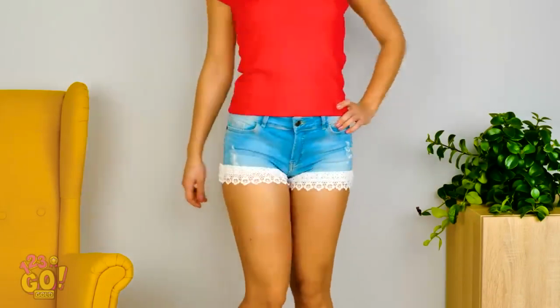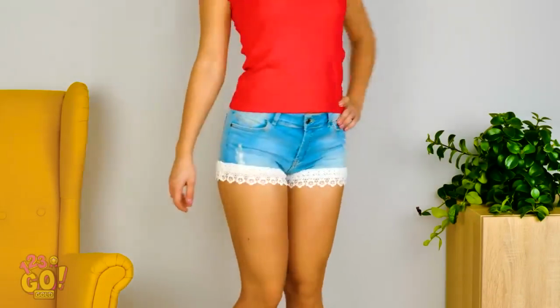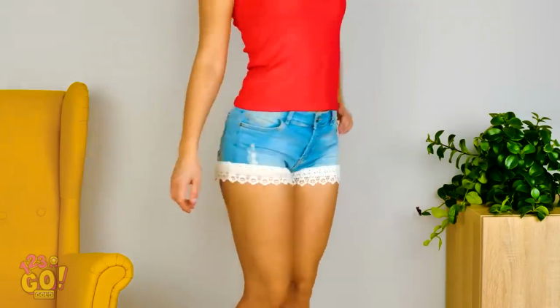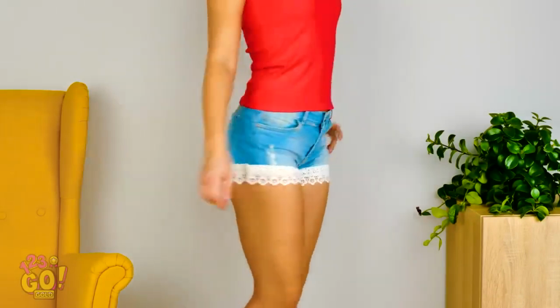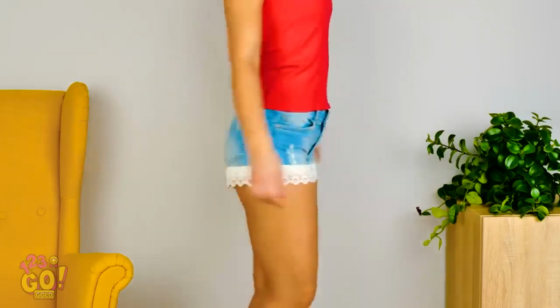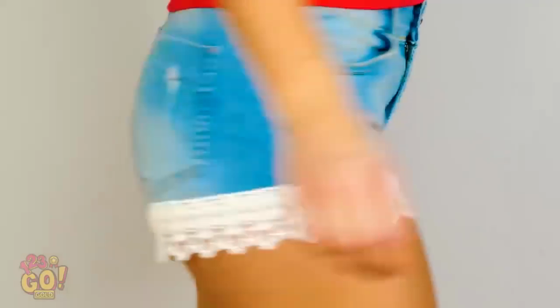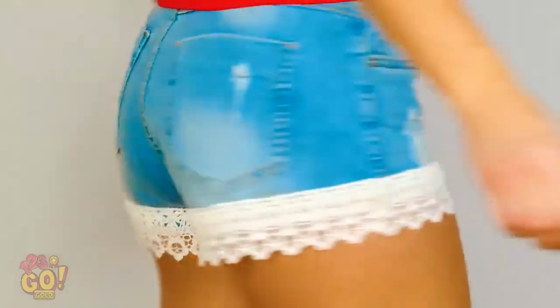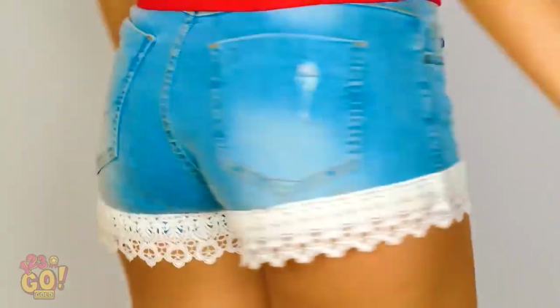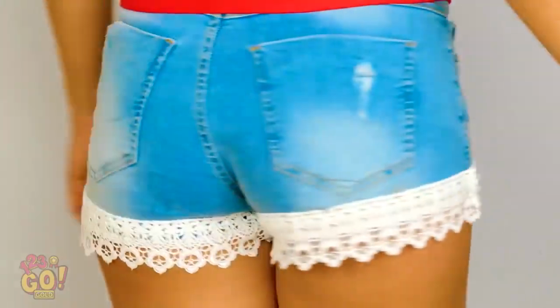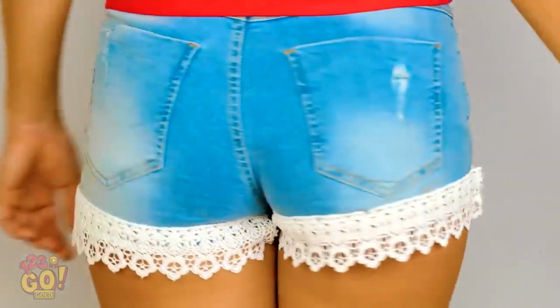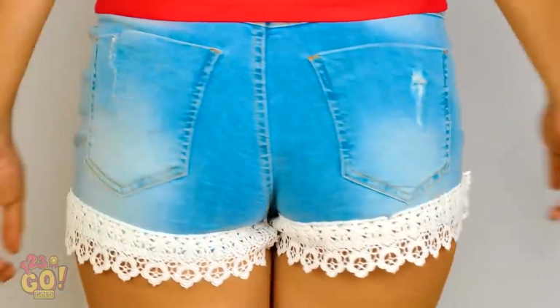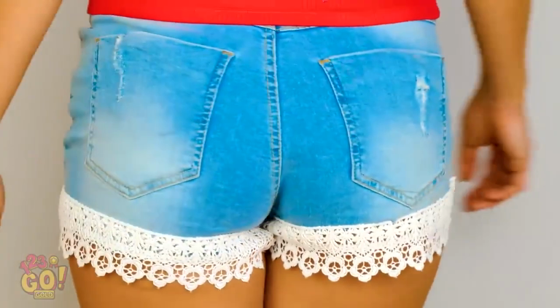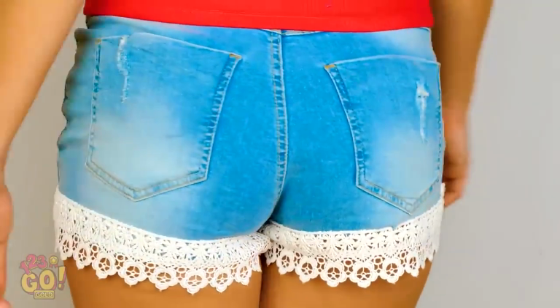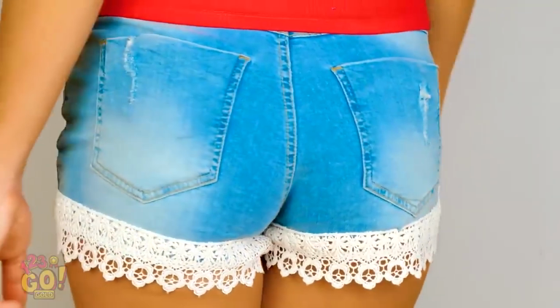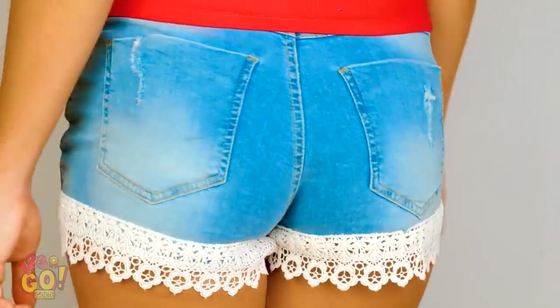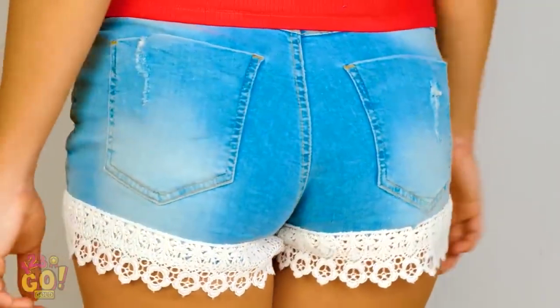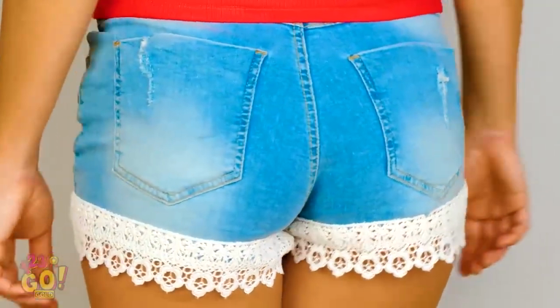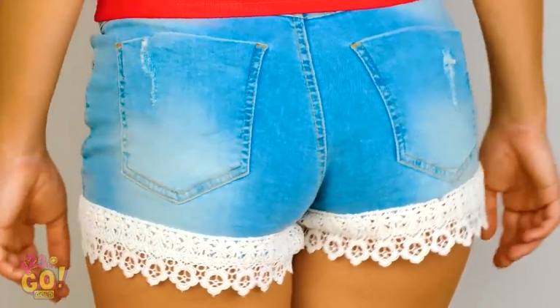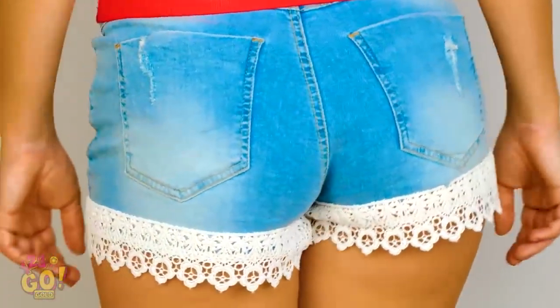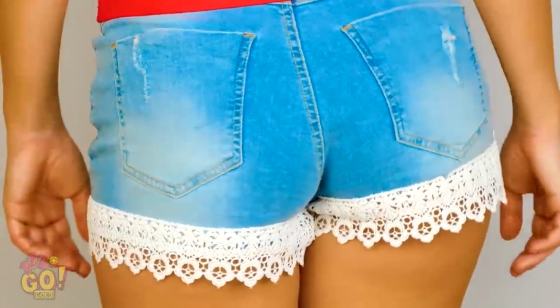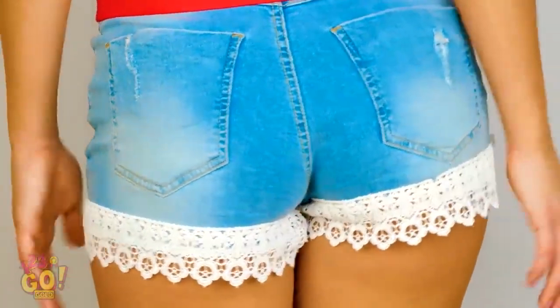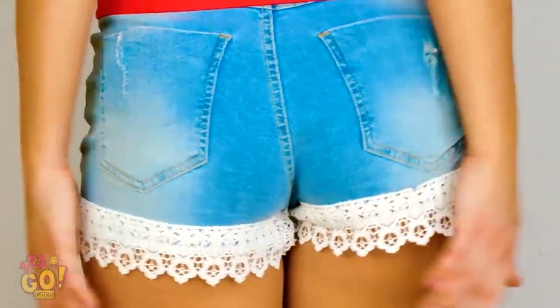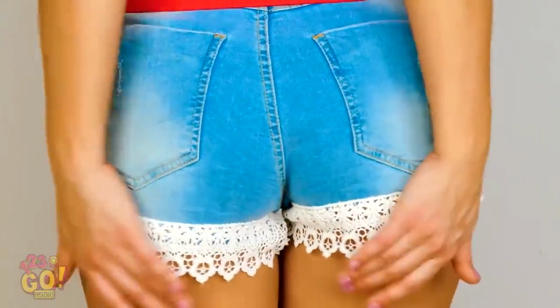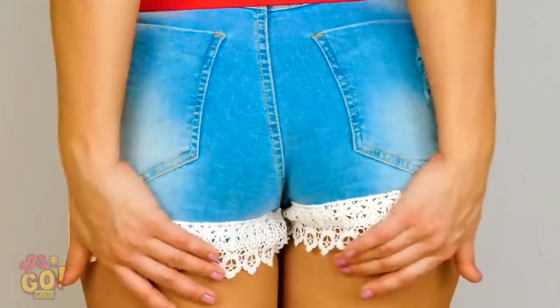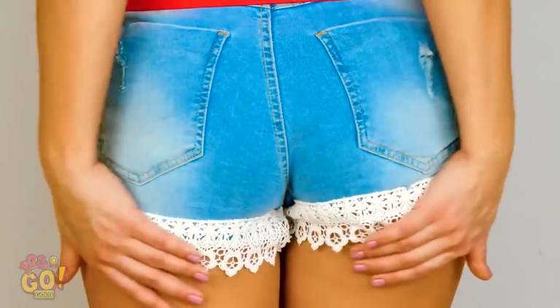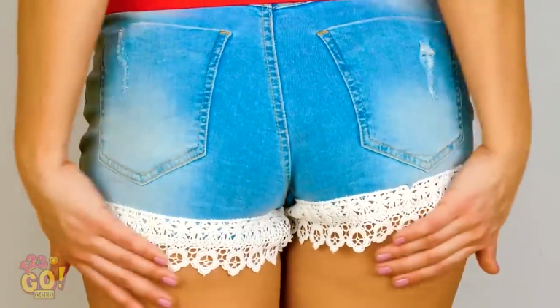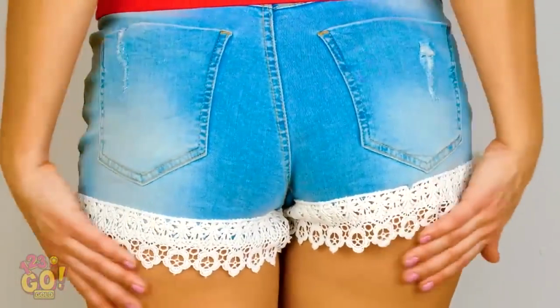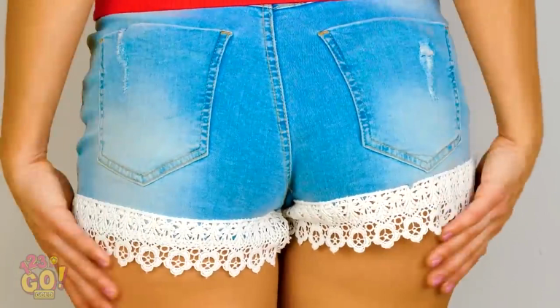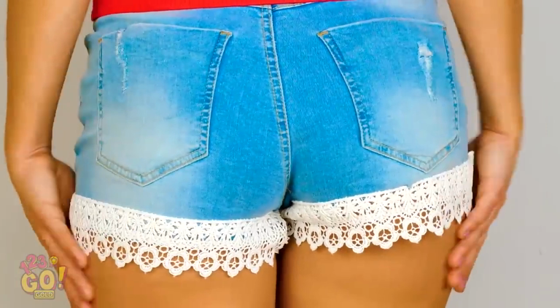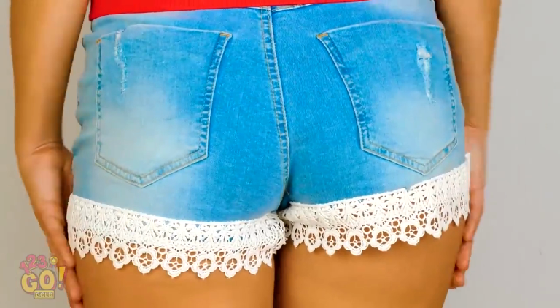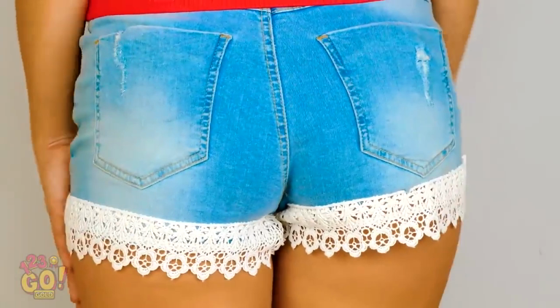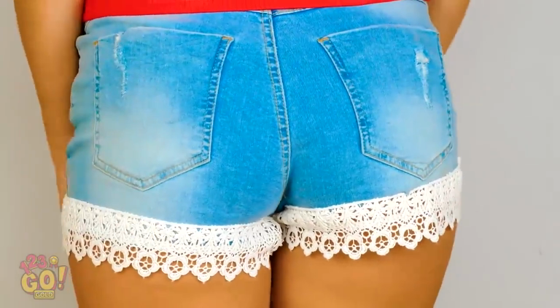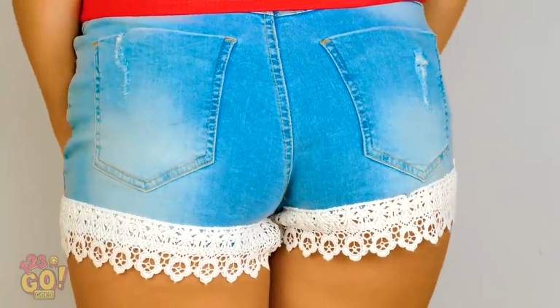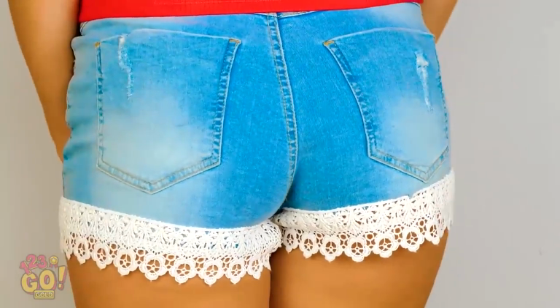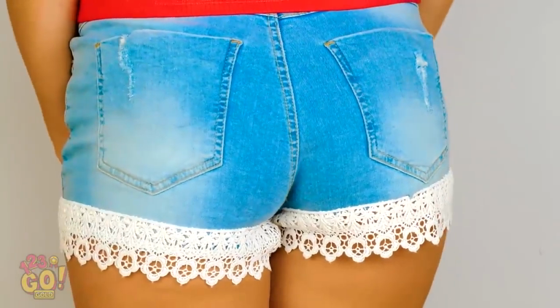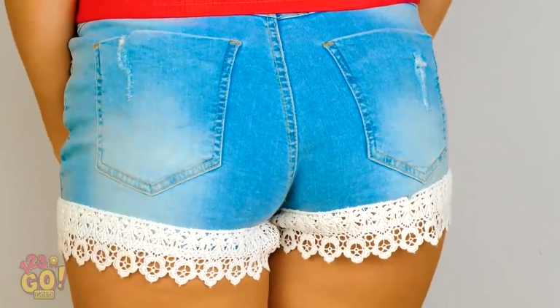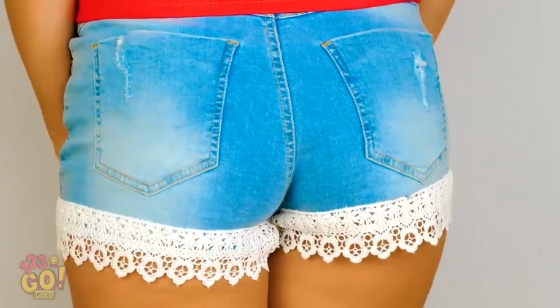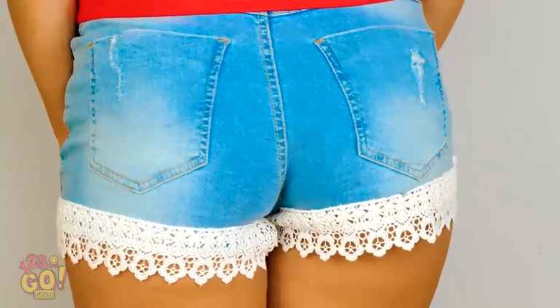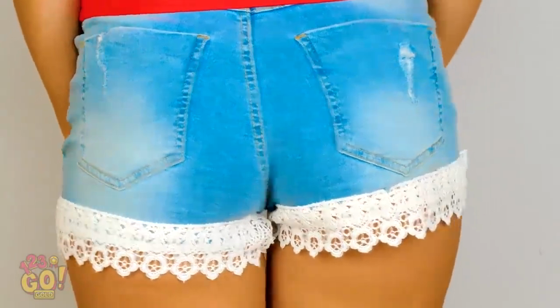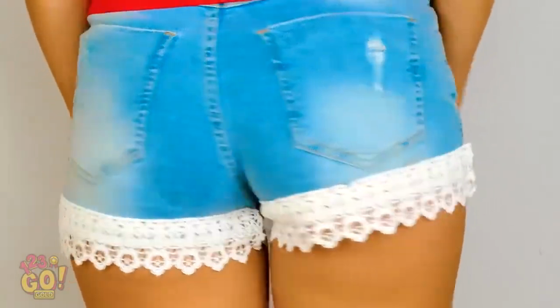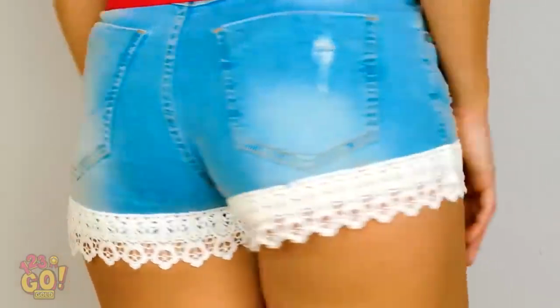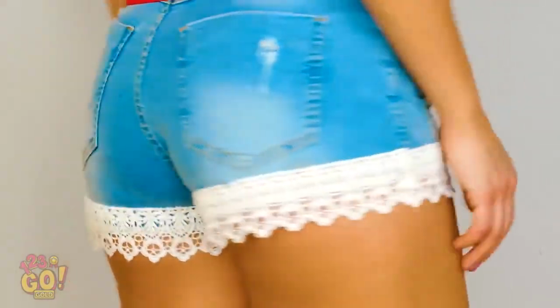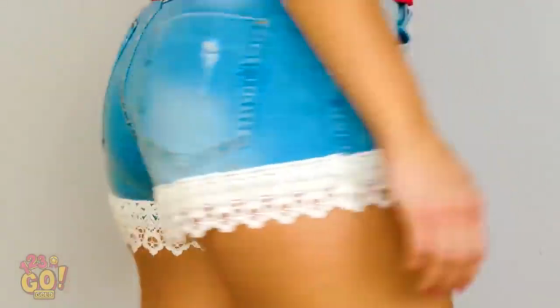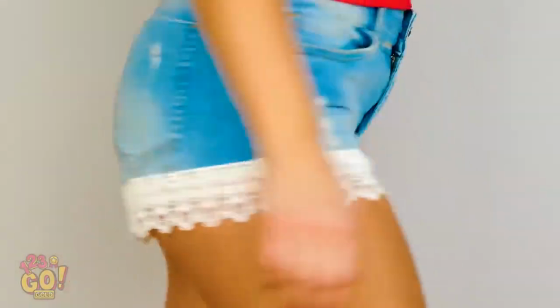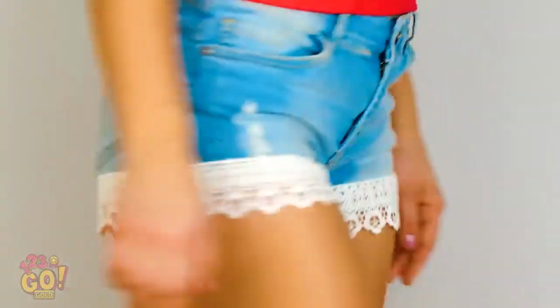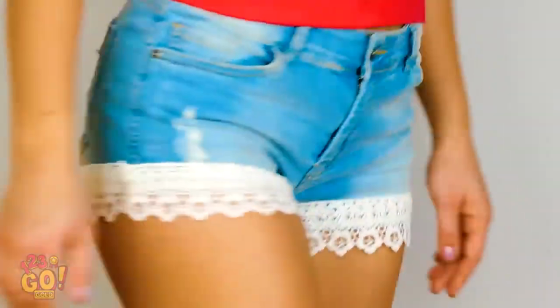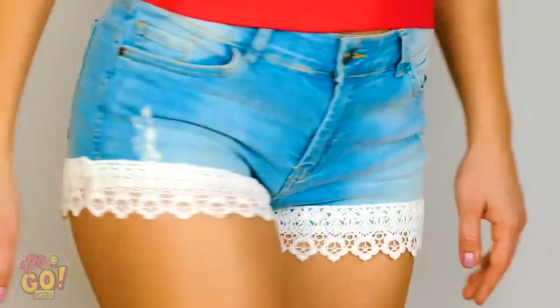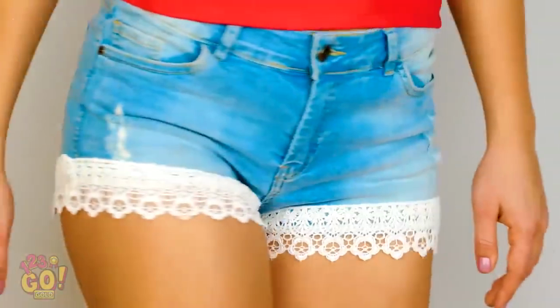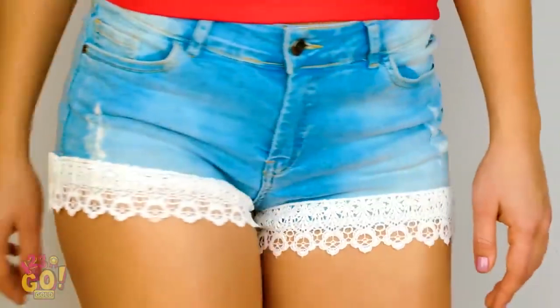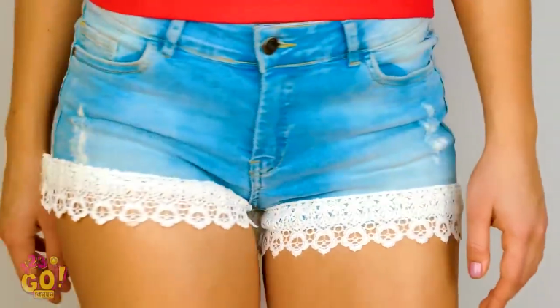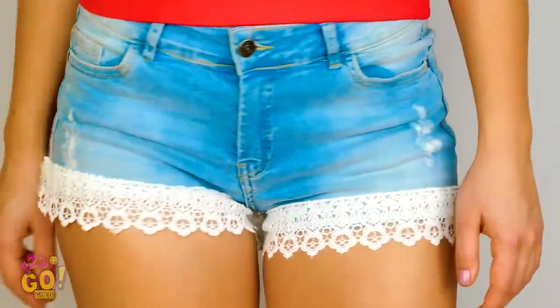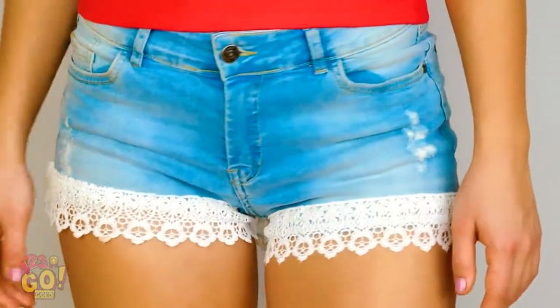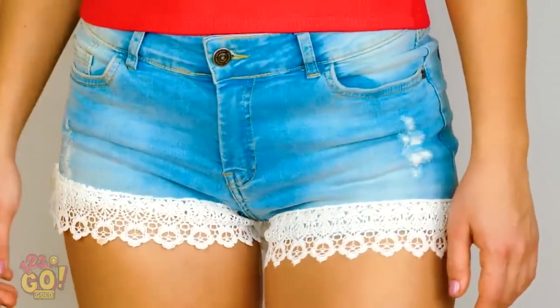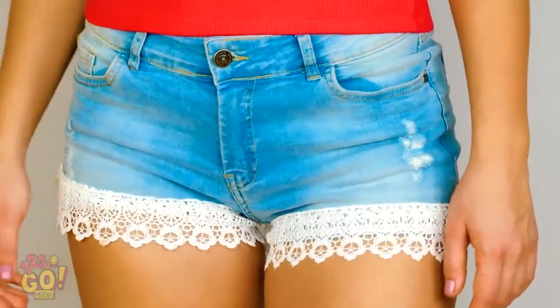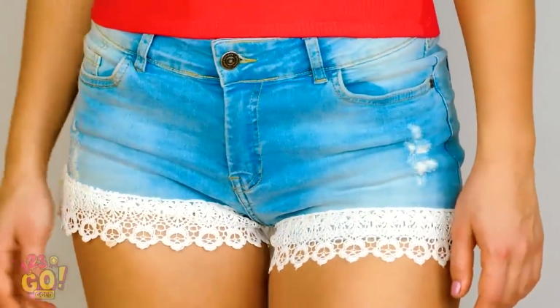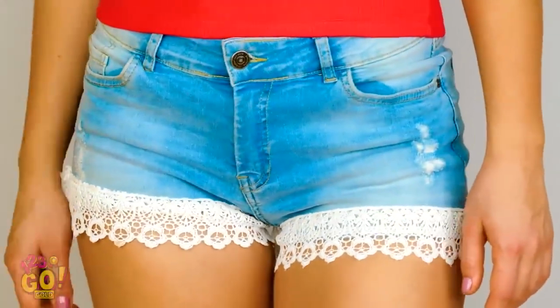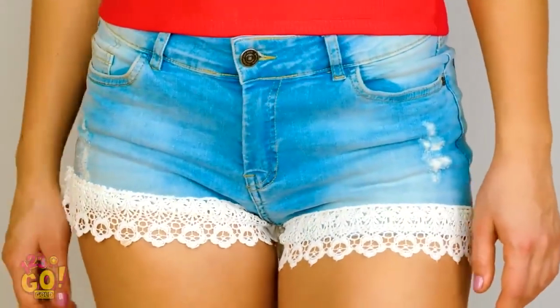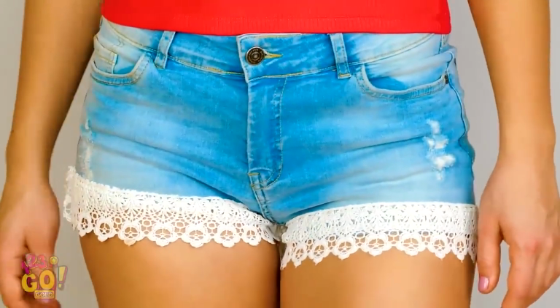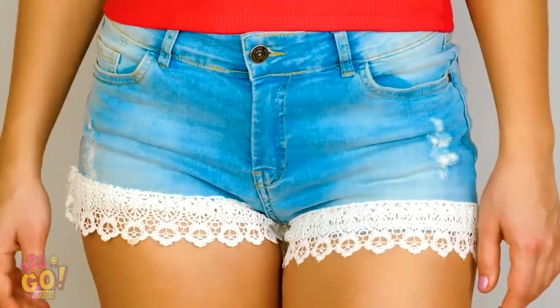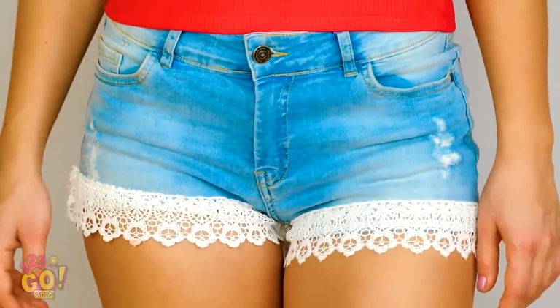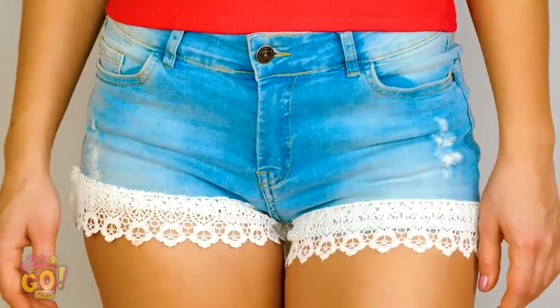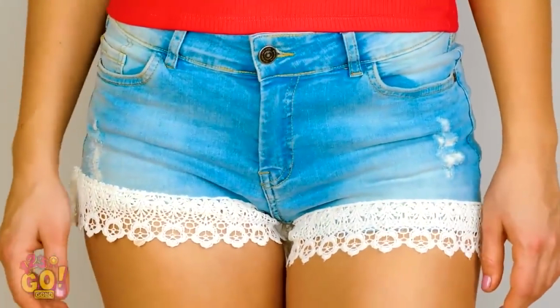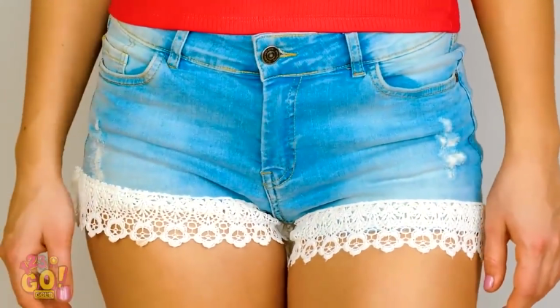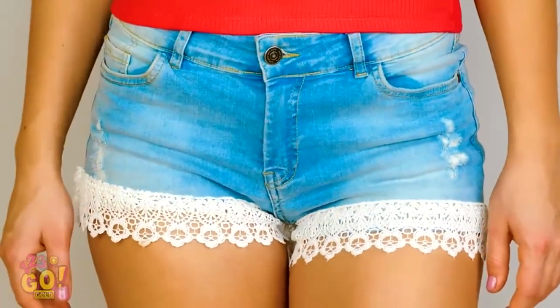Who knew a pair of old shorts could look so cute? Congrats! You avoided an embarrassing booty slip! Well done!